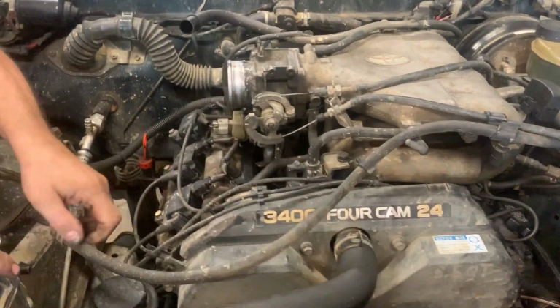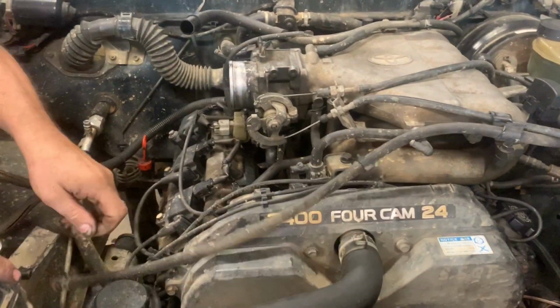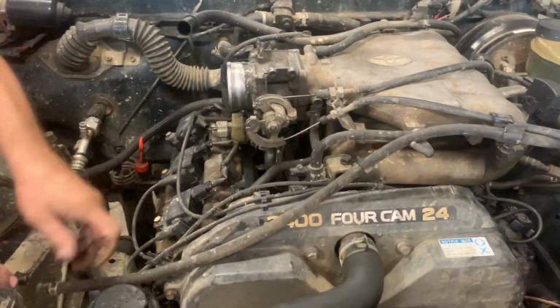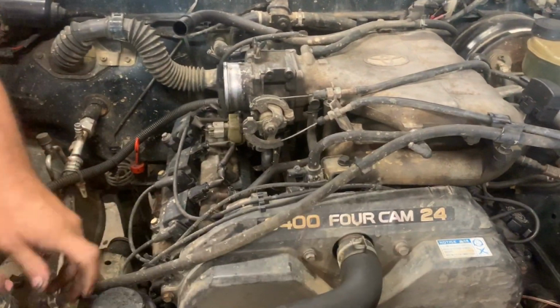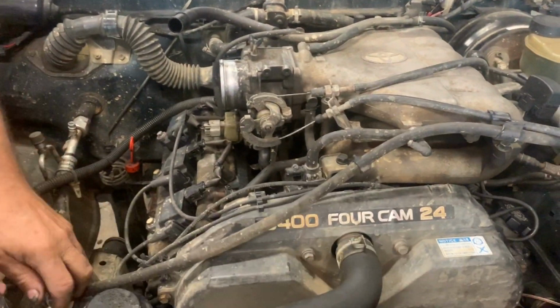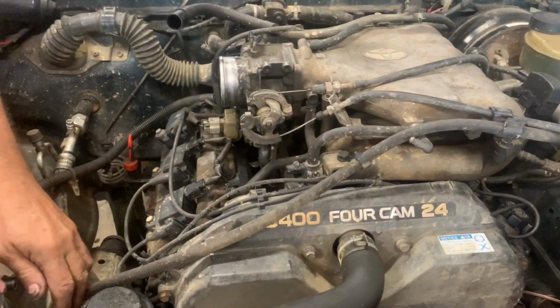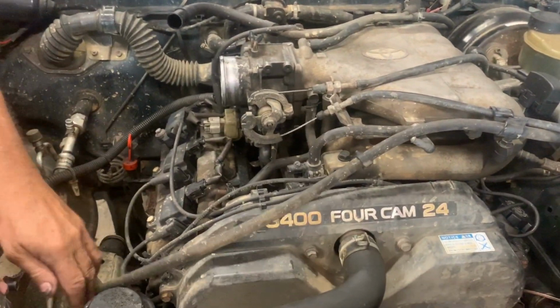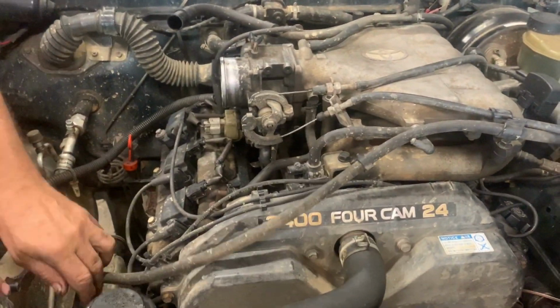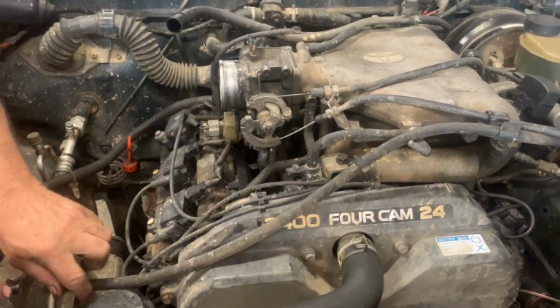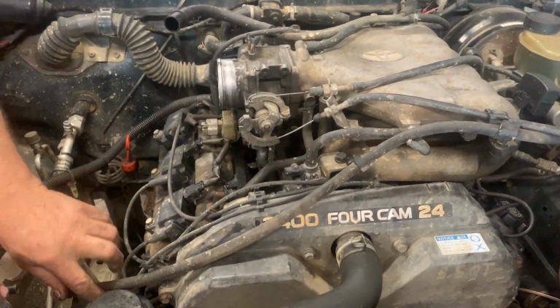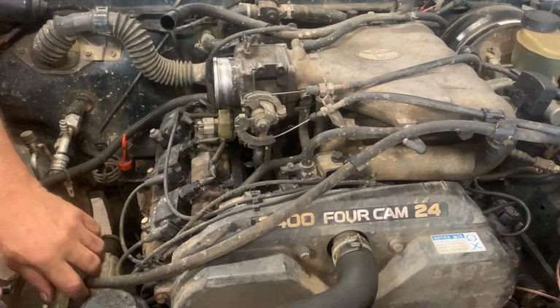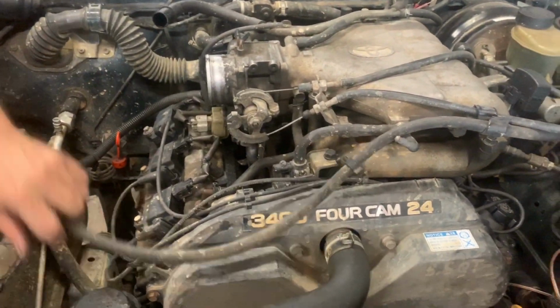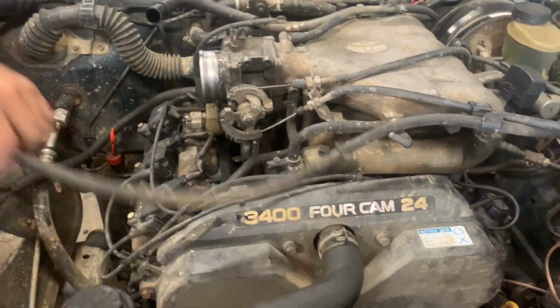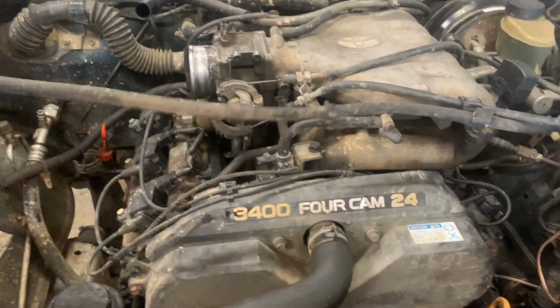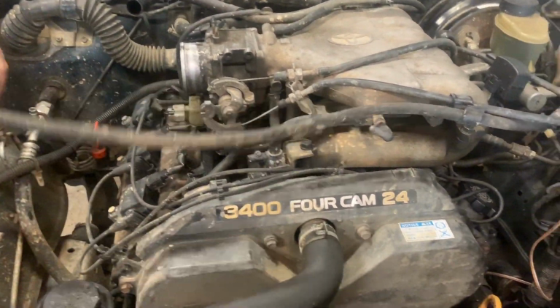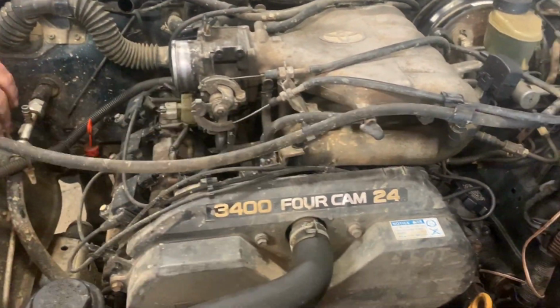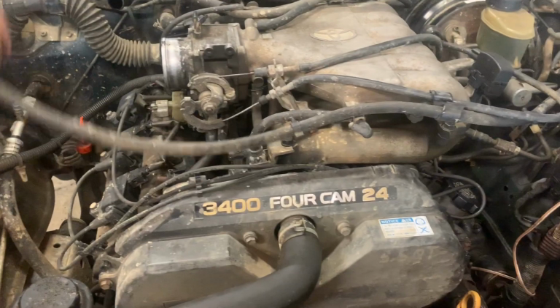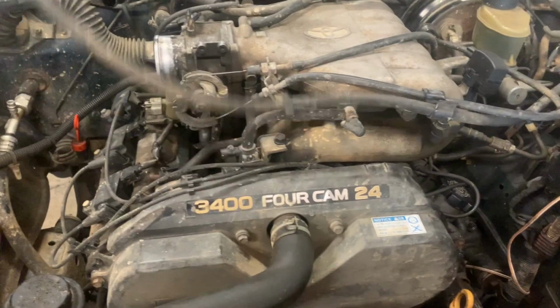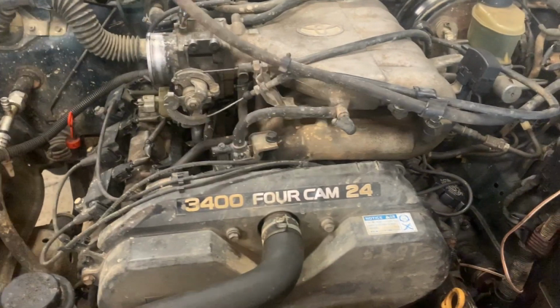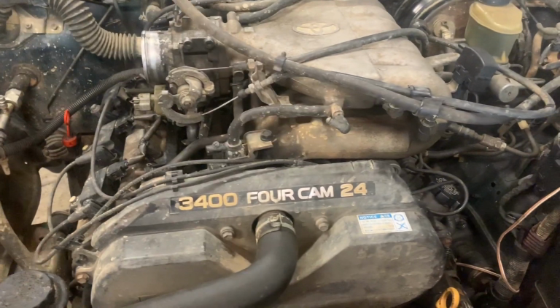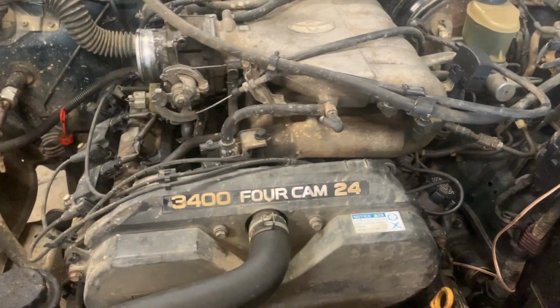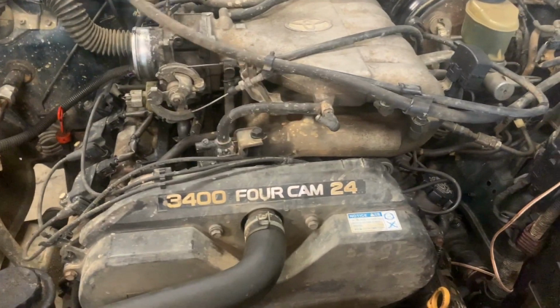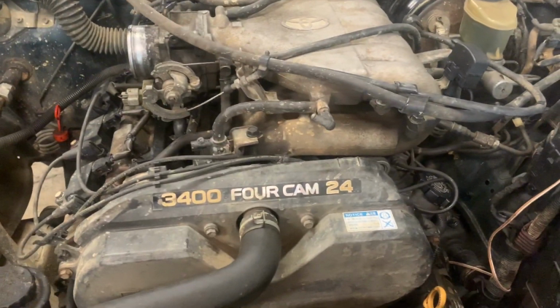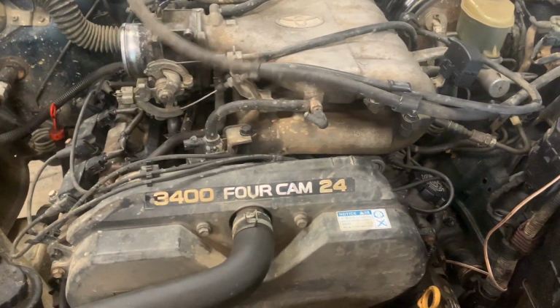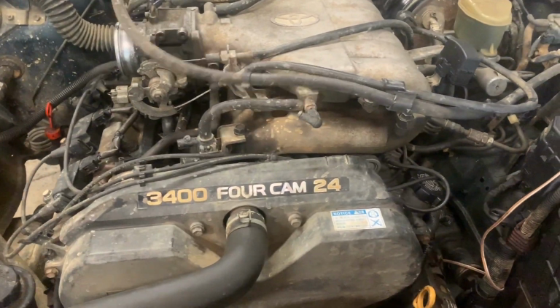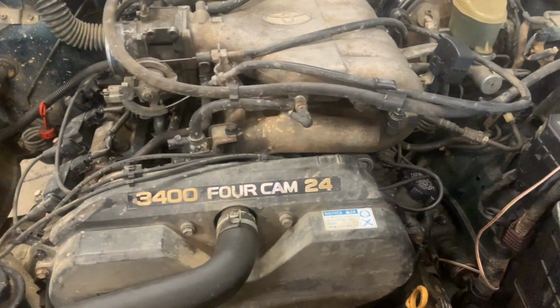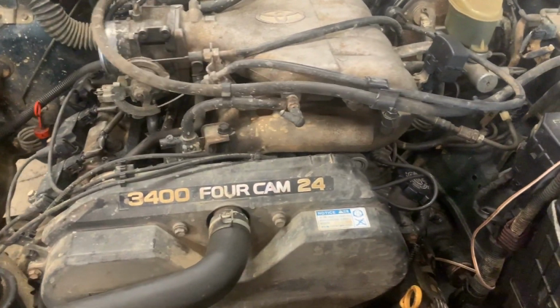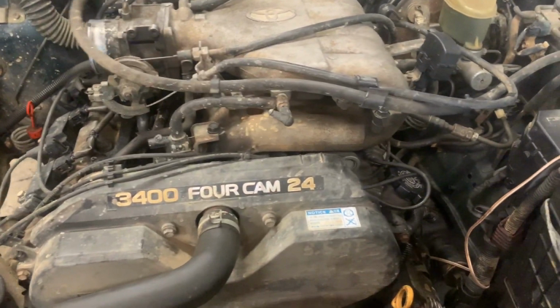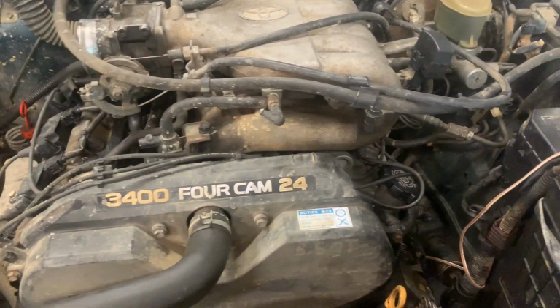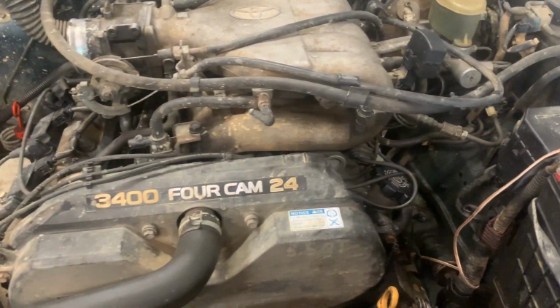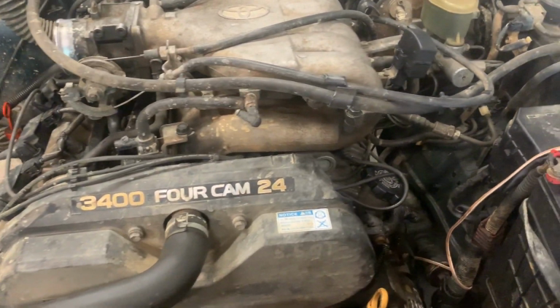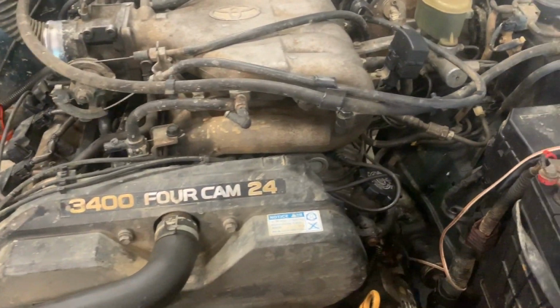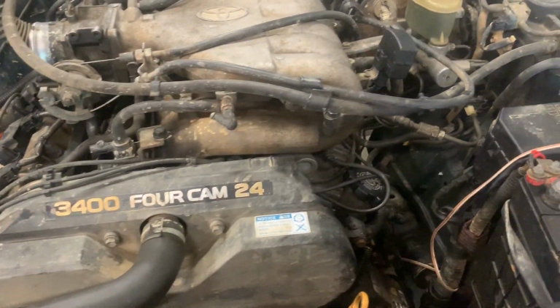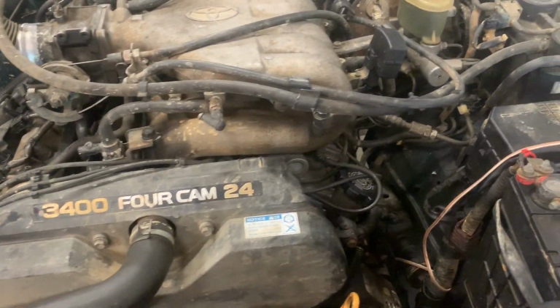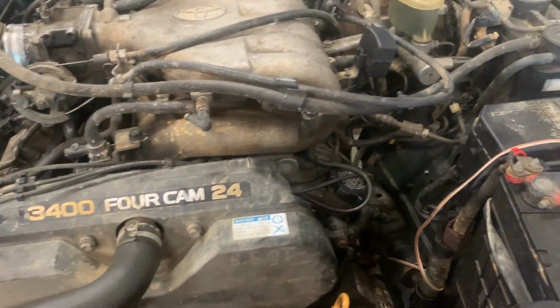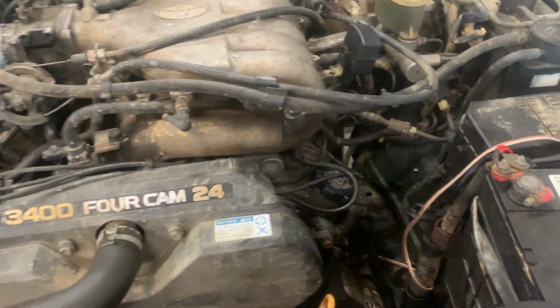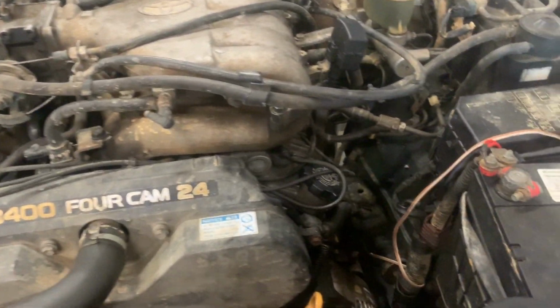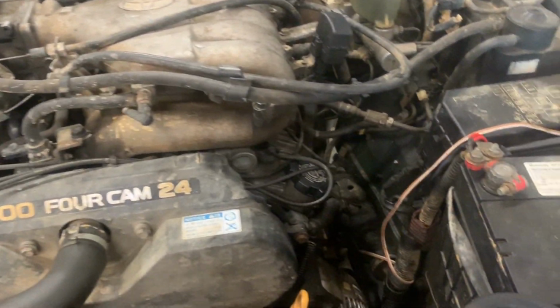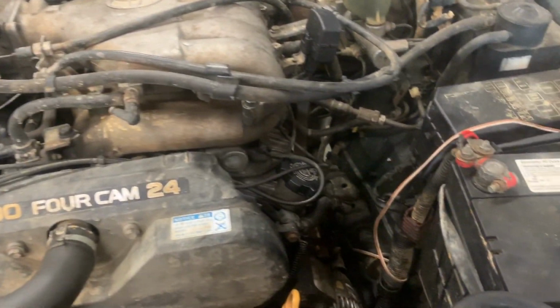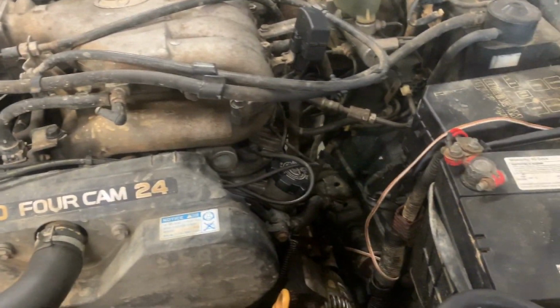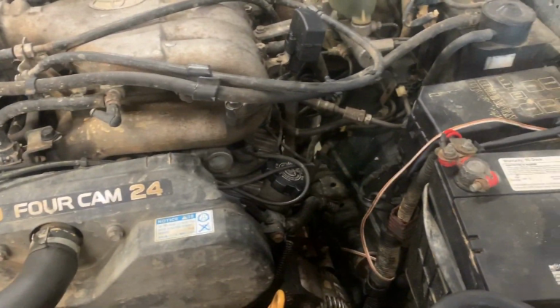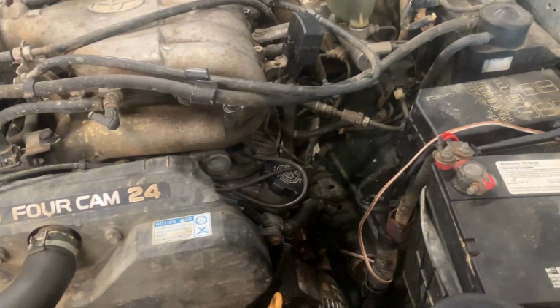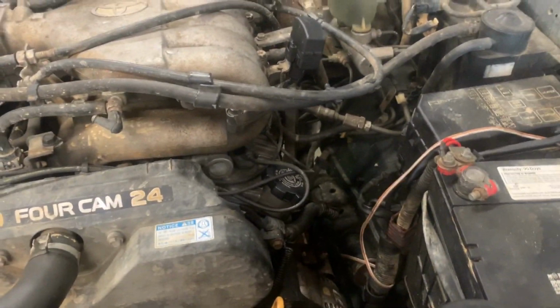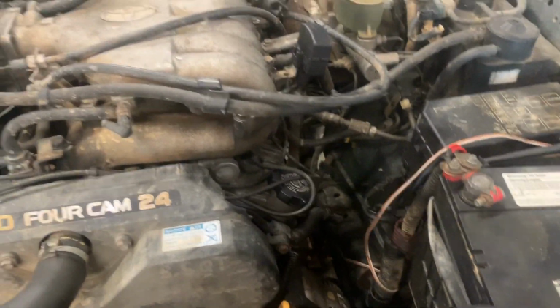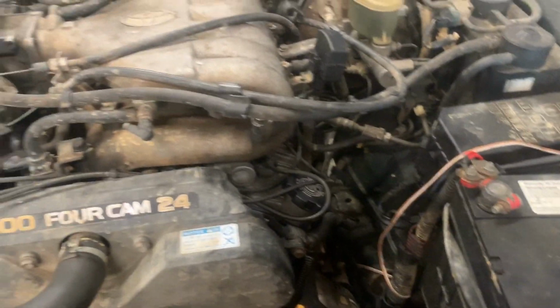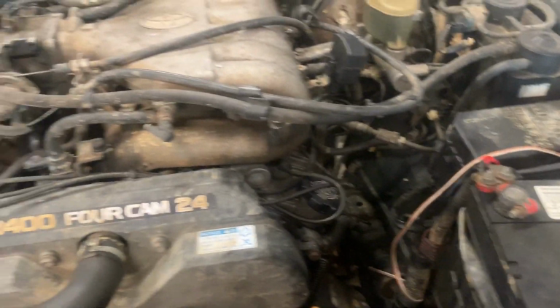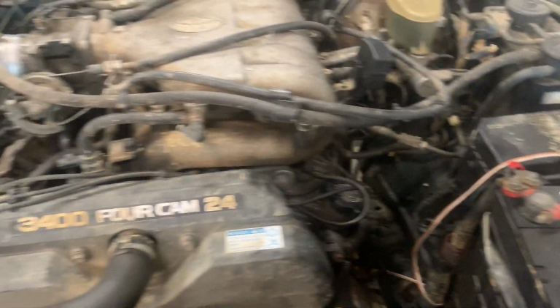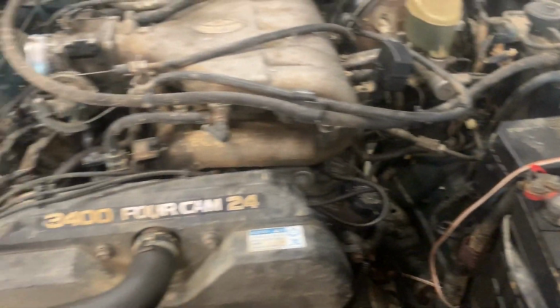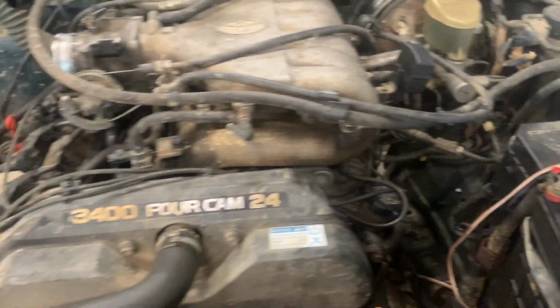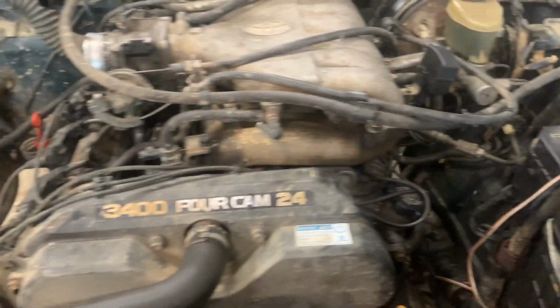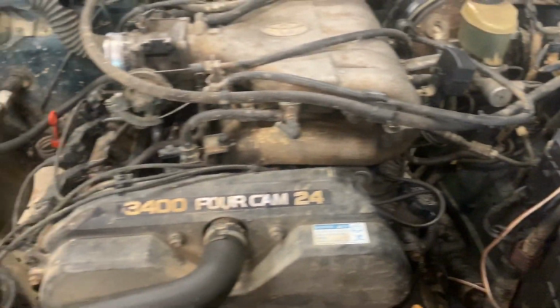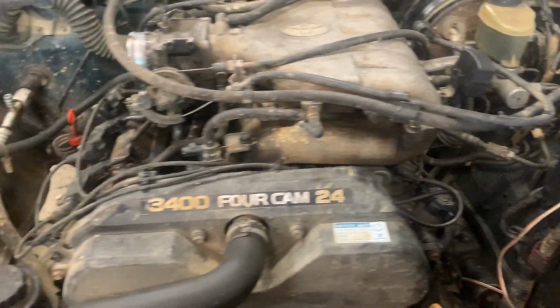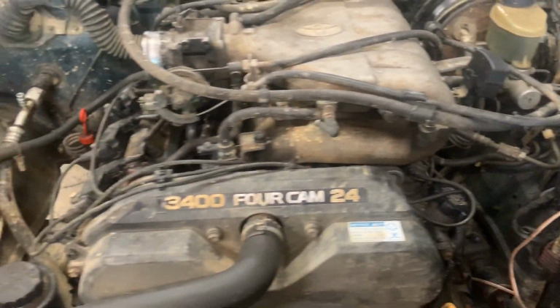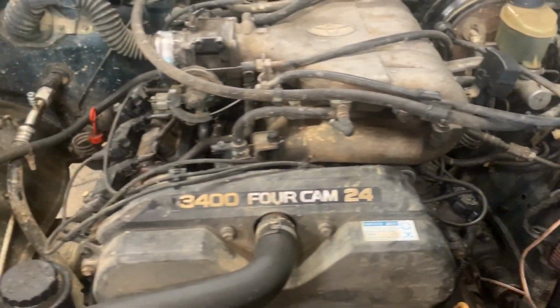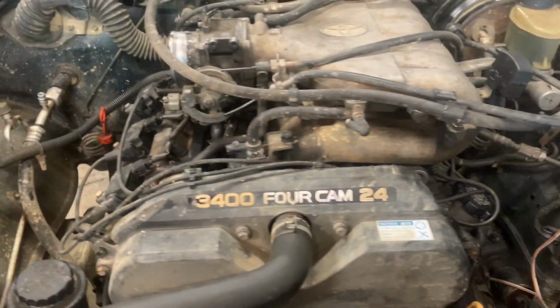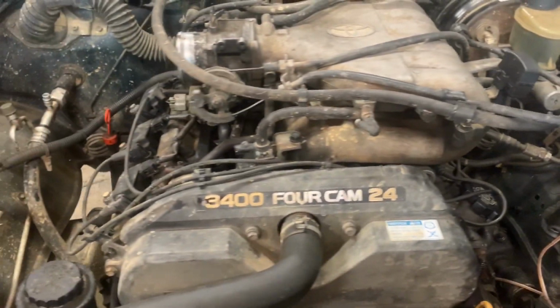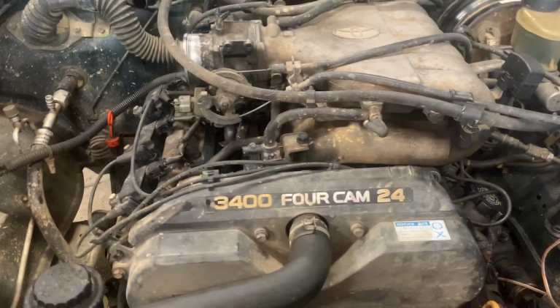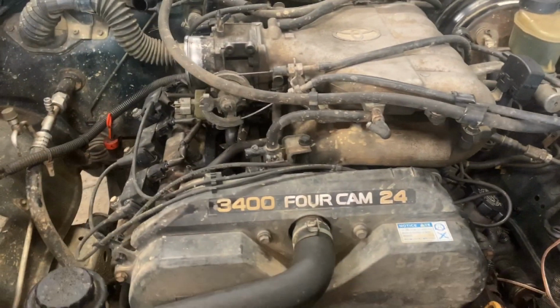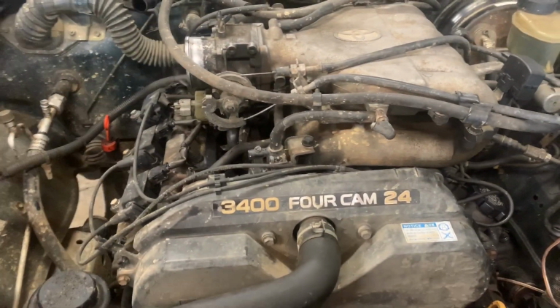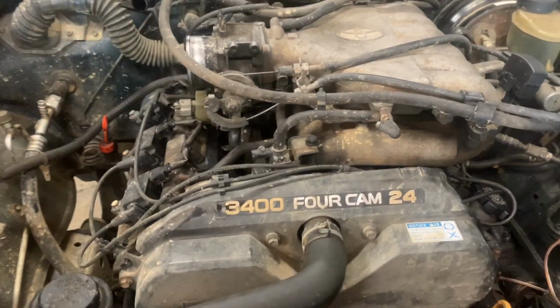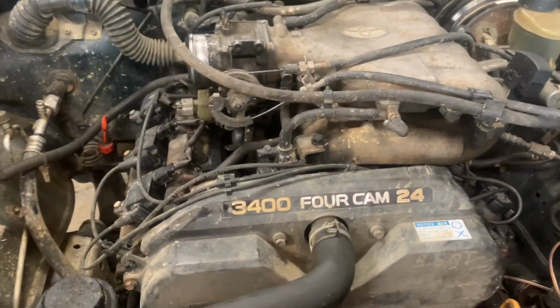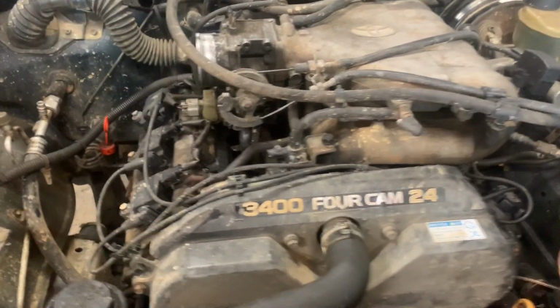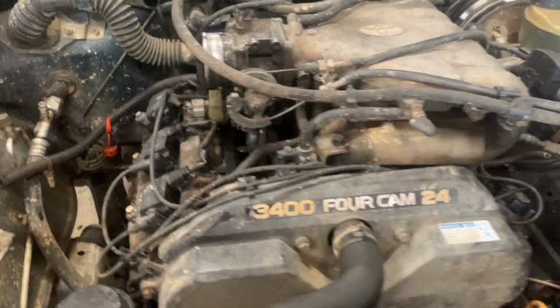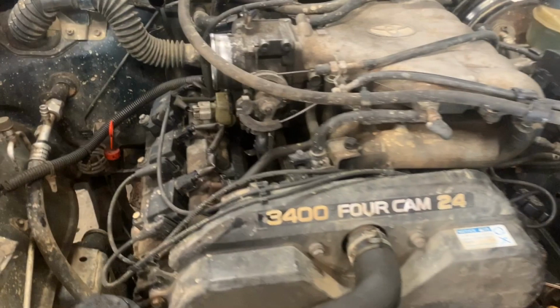It's day one looking at the Tacoma, trying to figure out what's wrong with it. So let's see where this takes us.